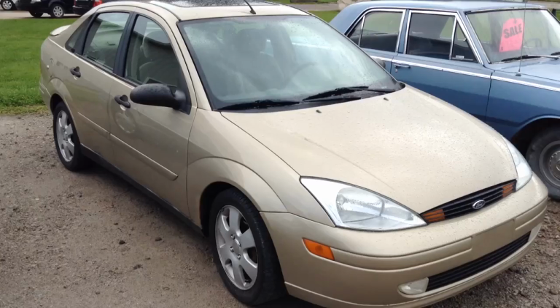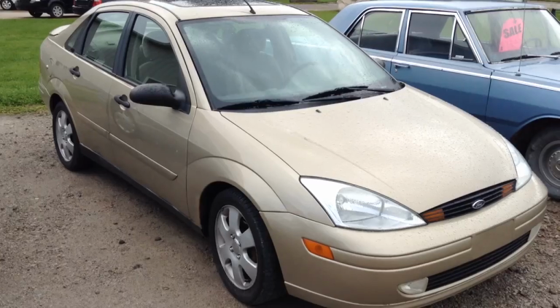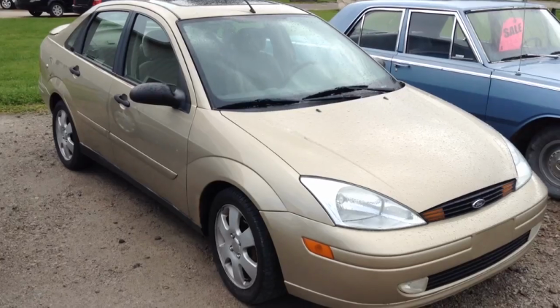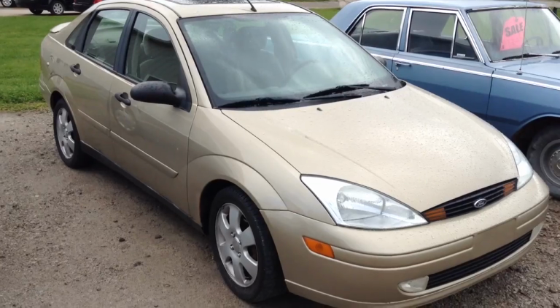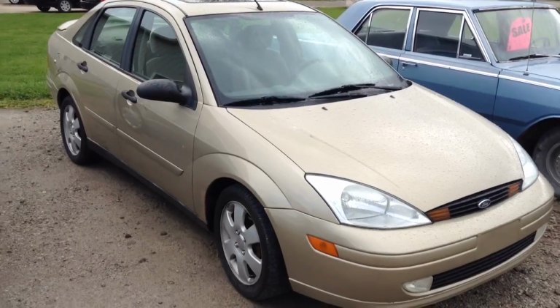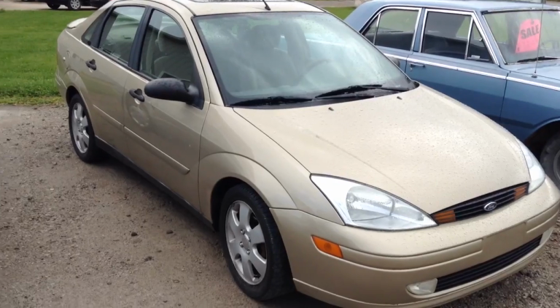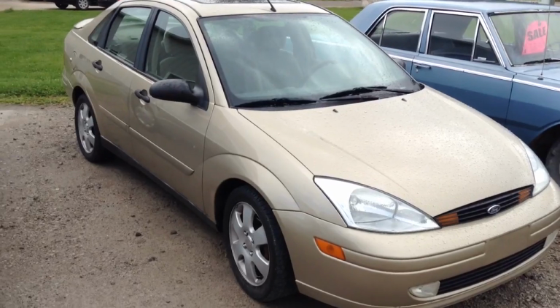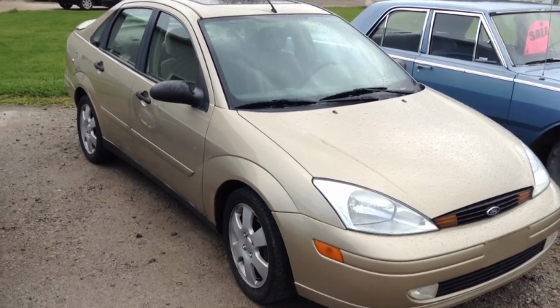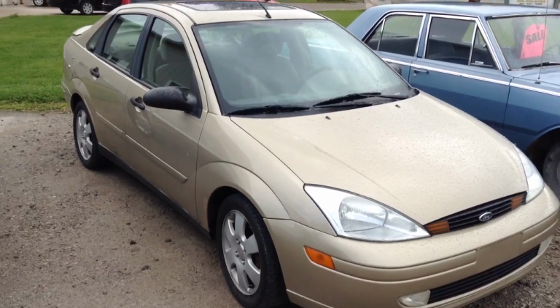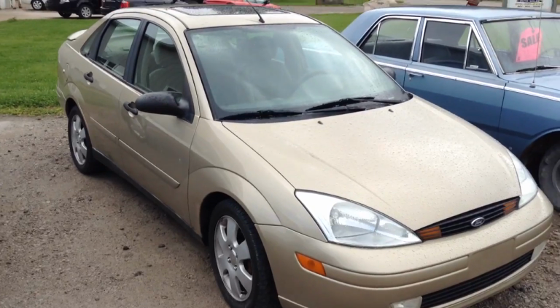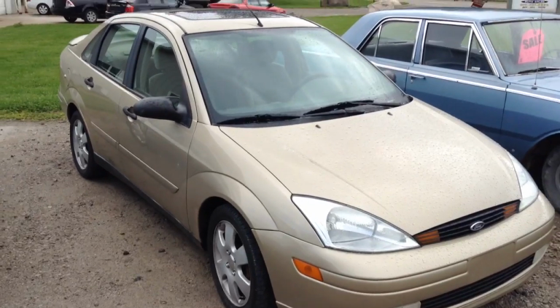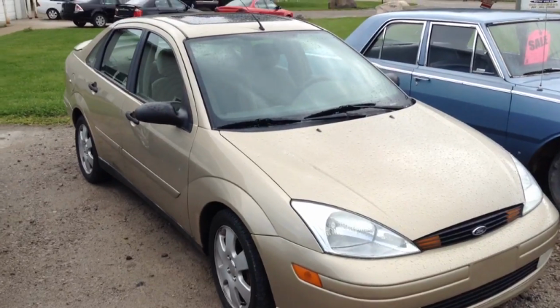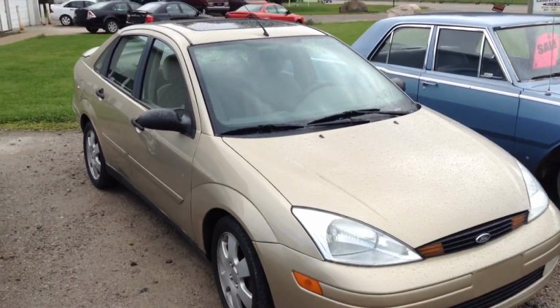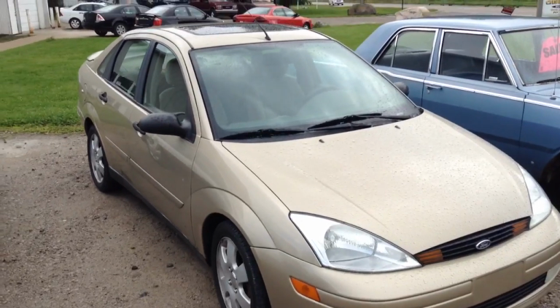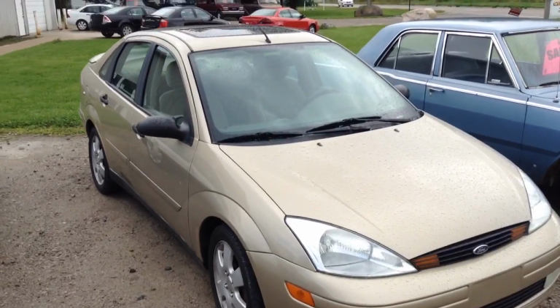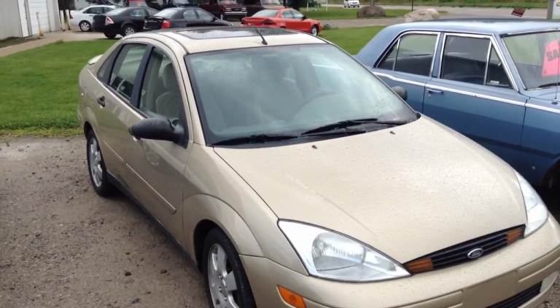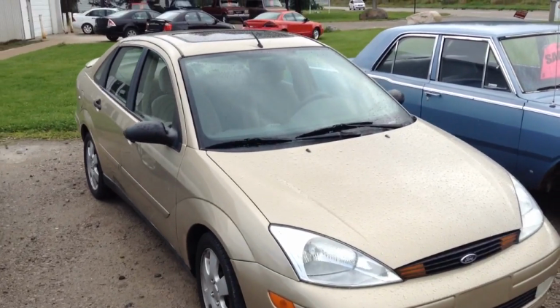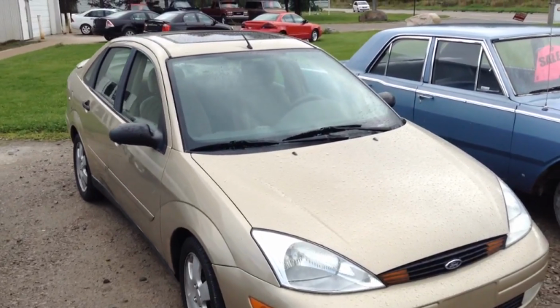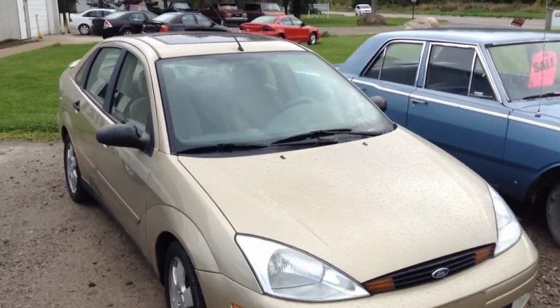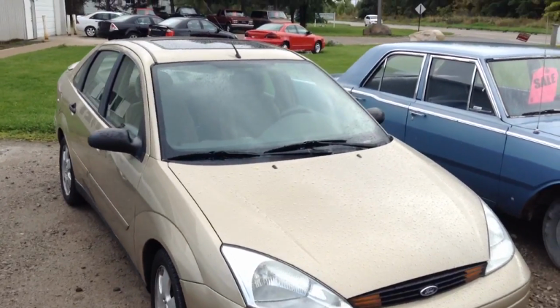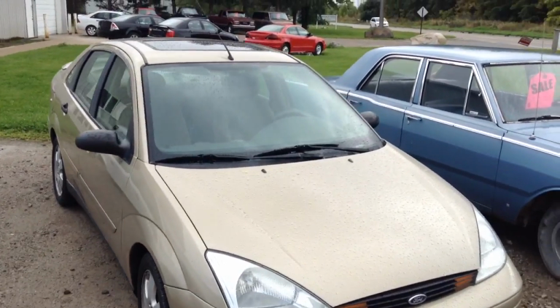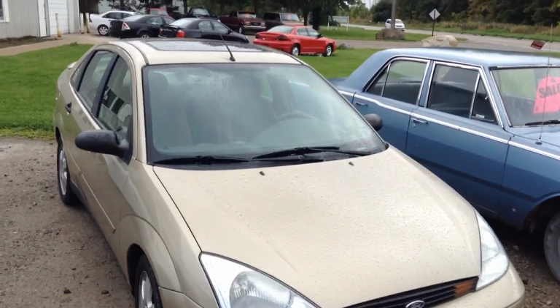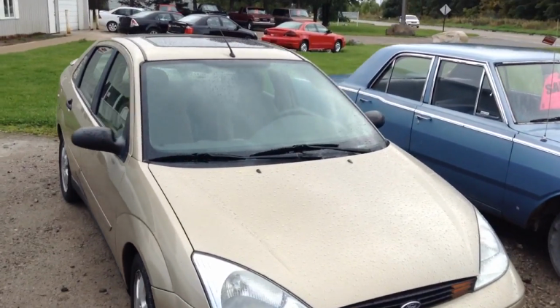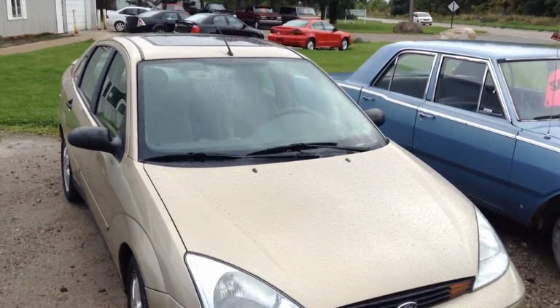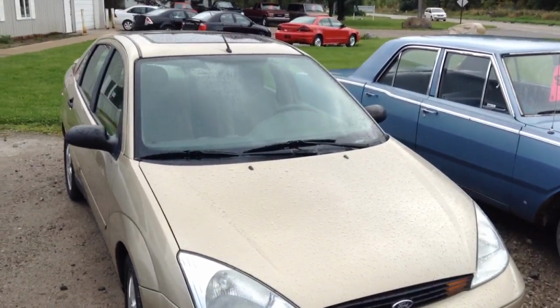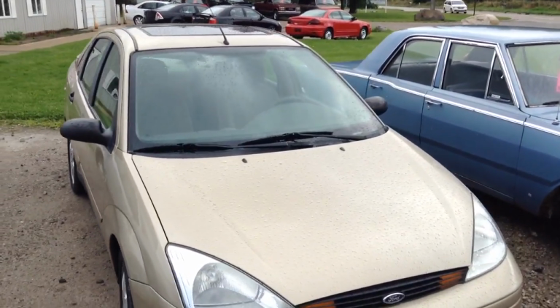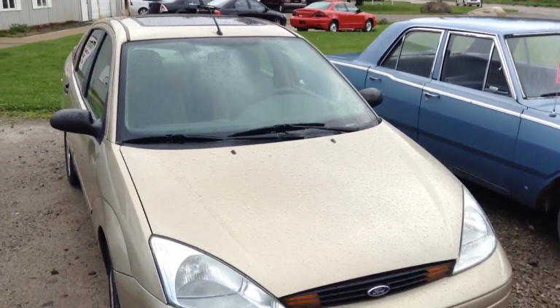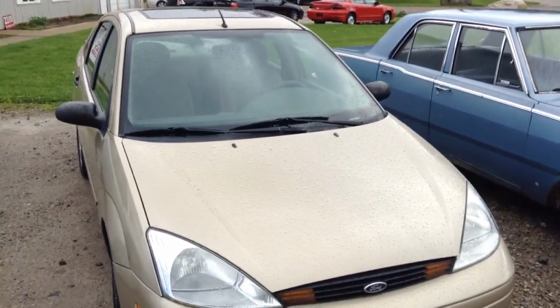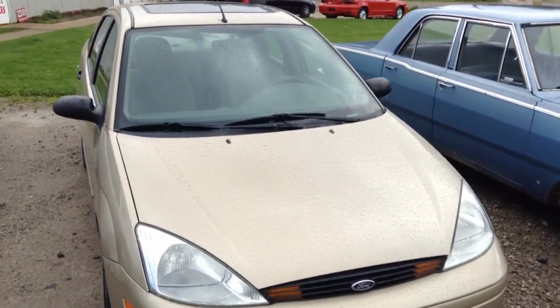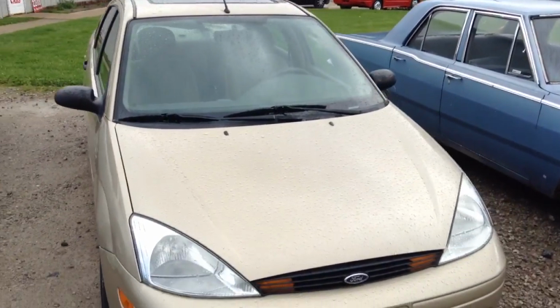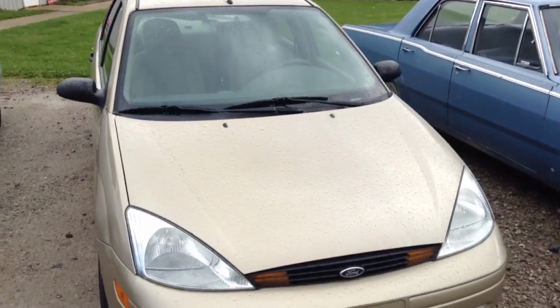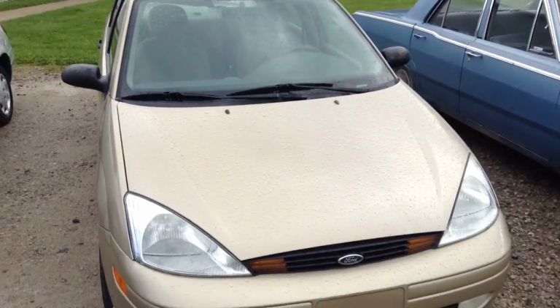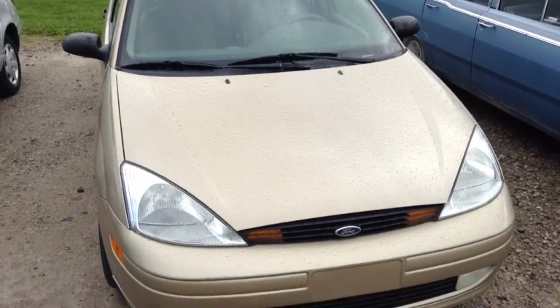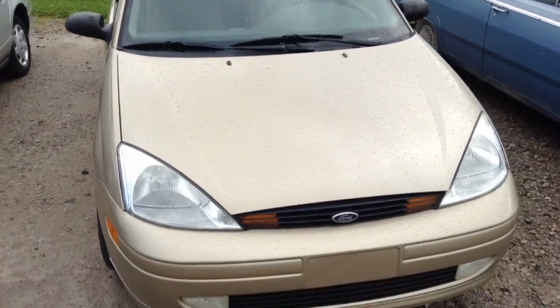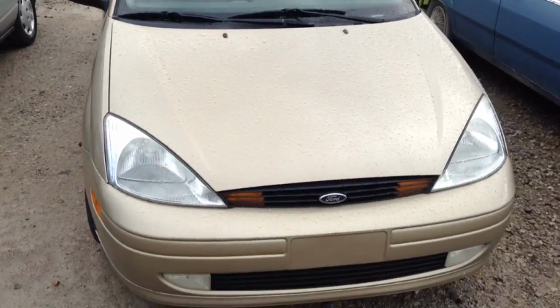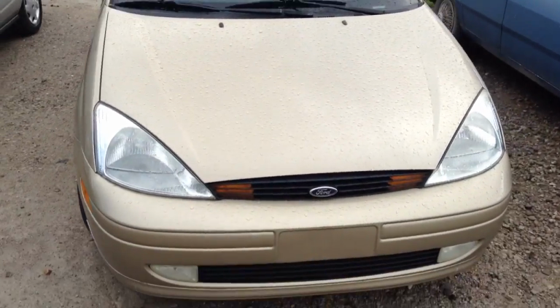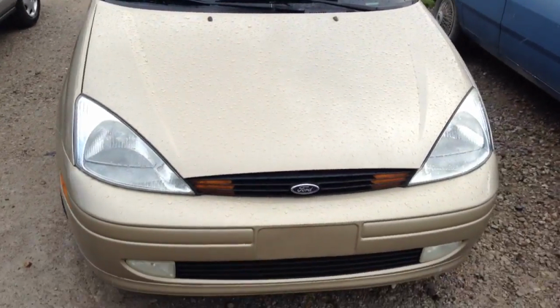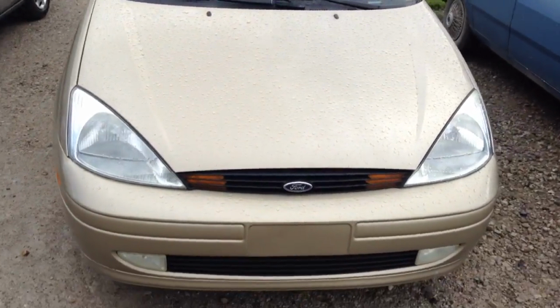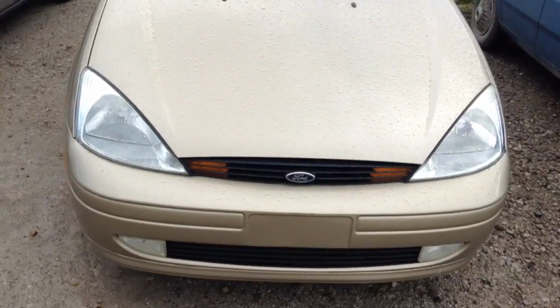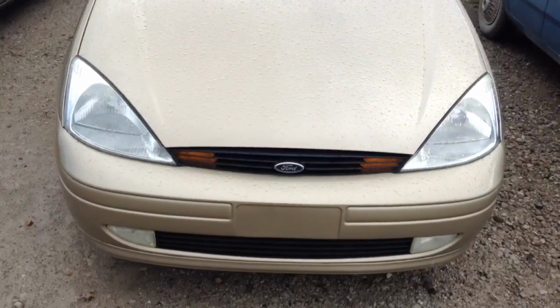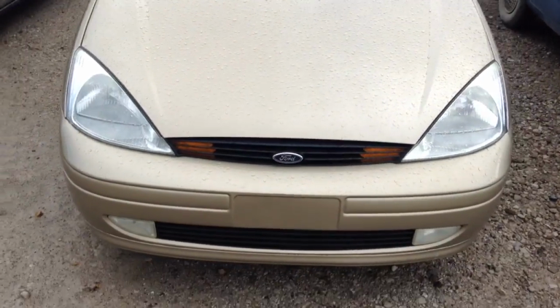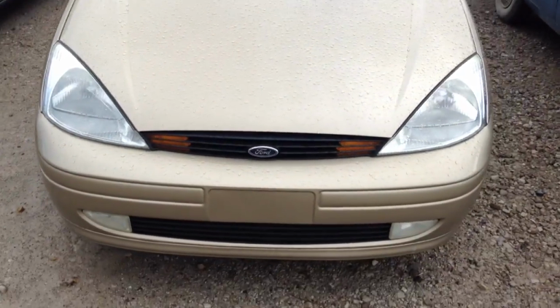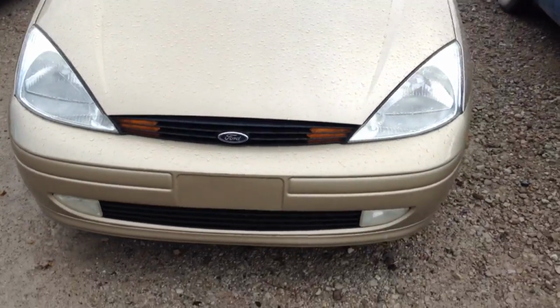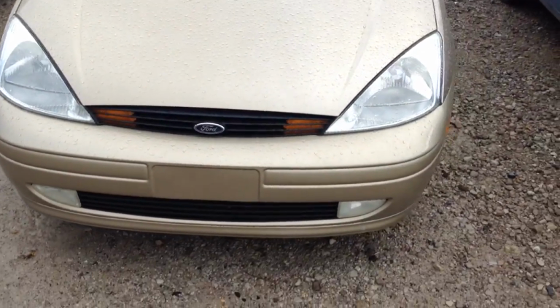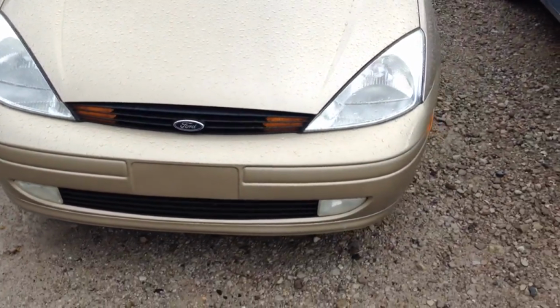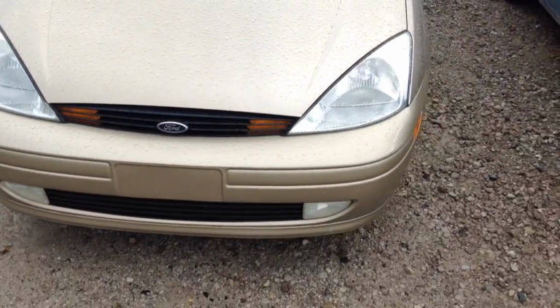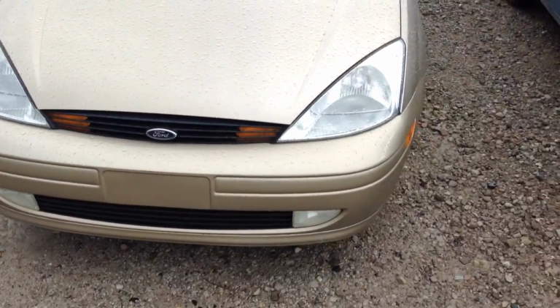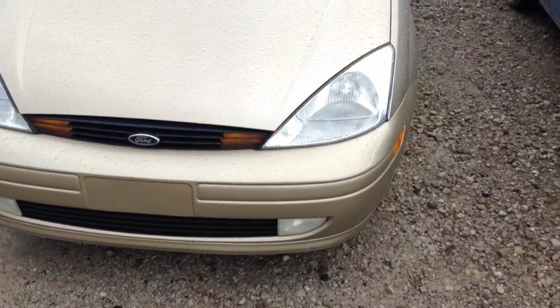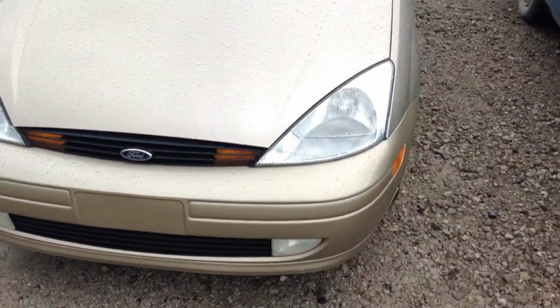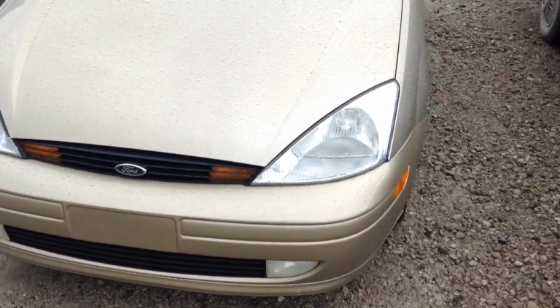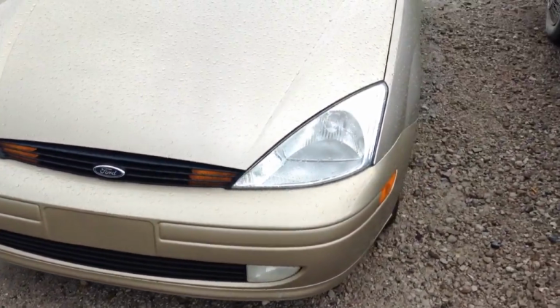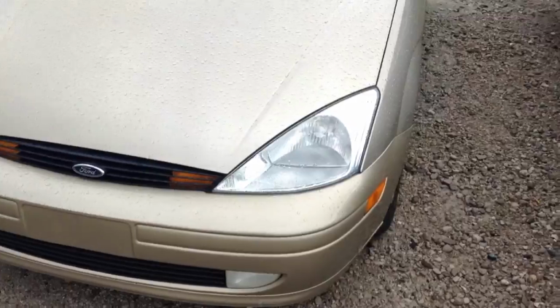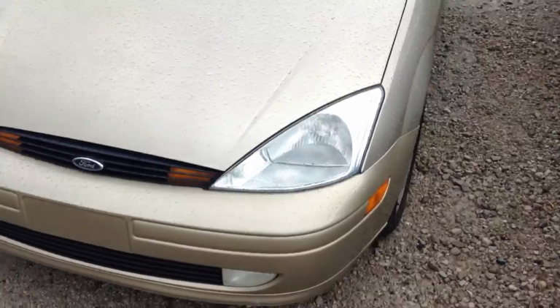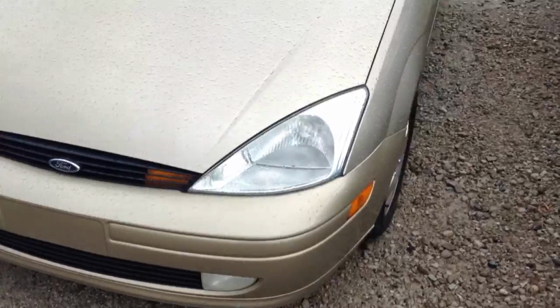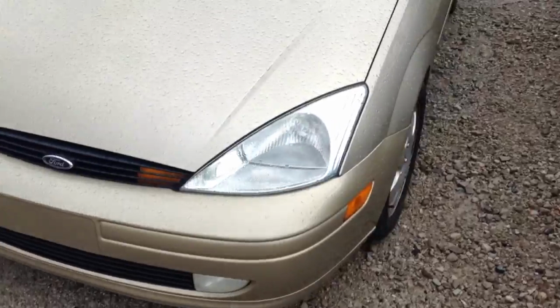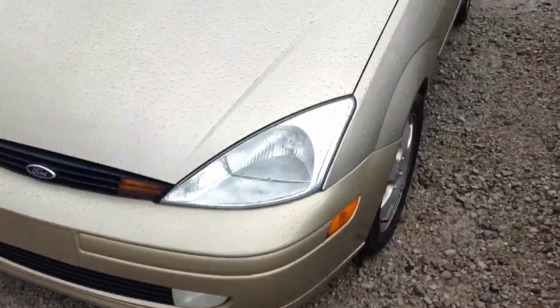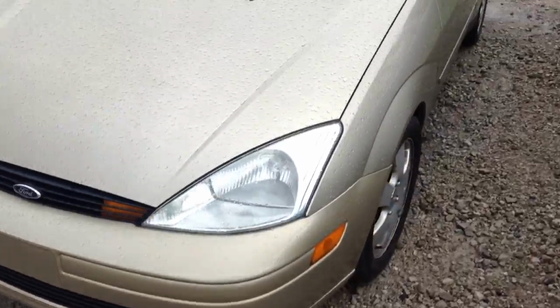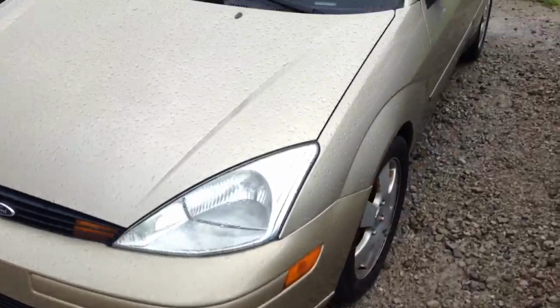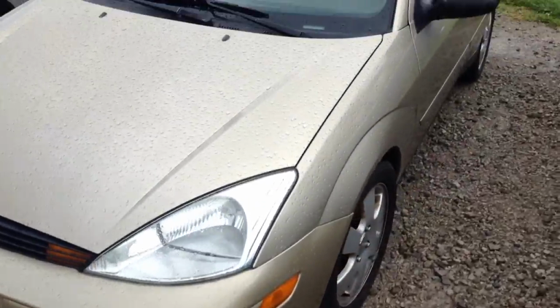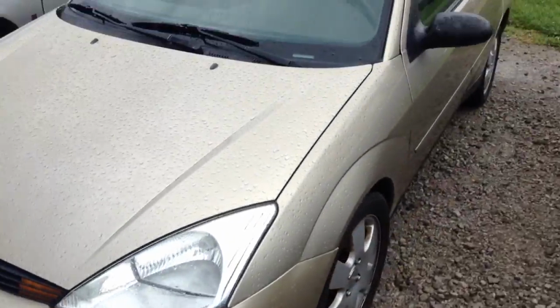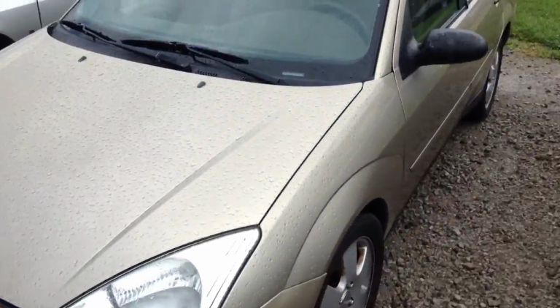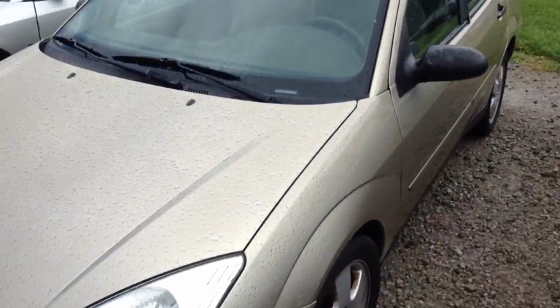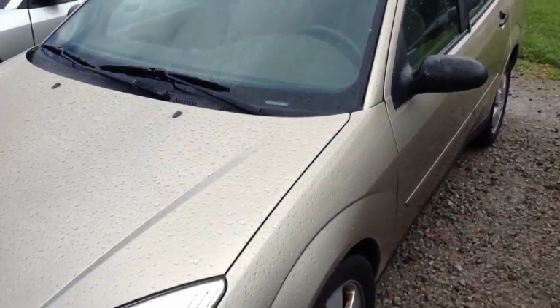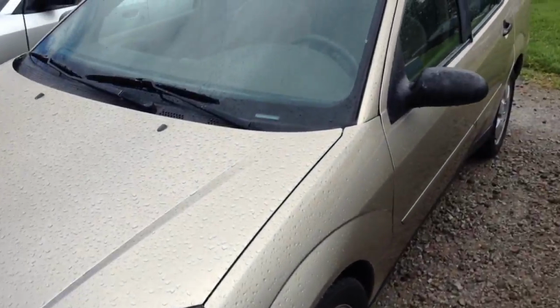Hey guys, back with a quick little tour review of this 2002 Ford Focus ZTS.